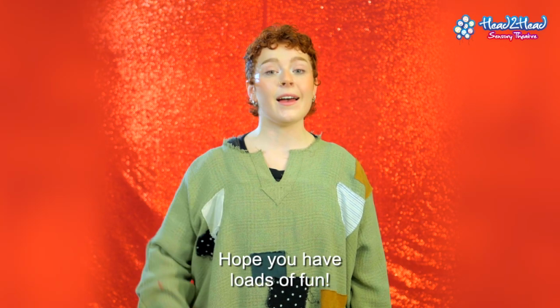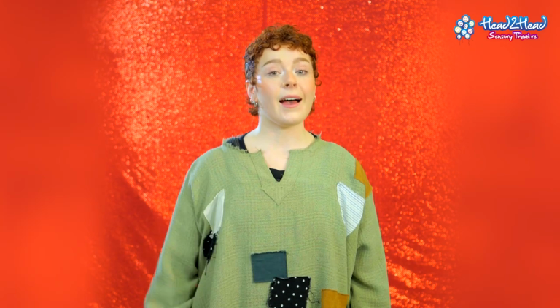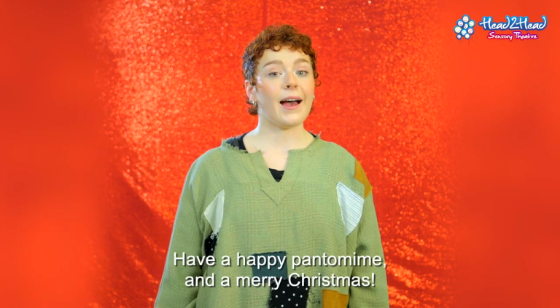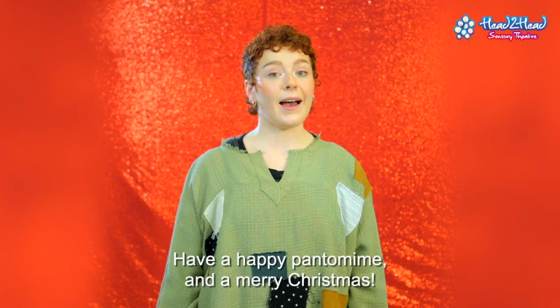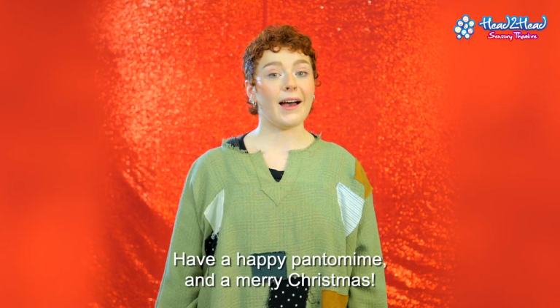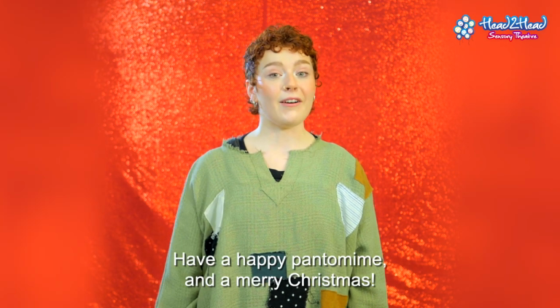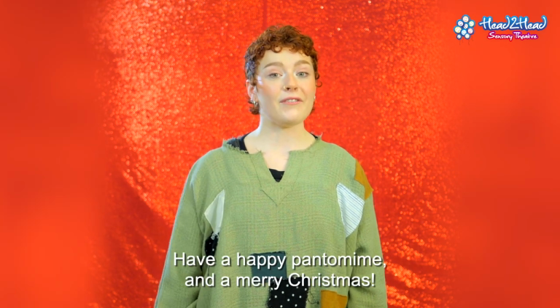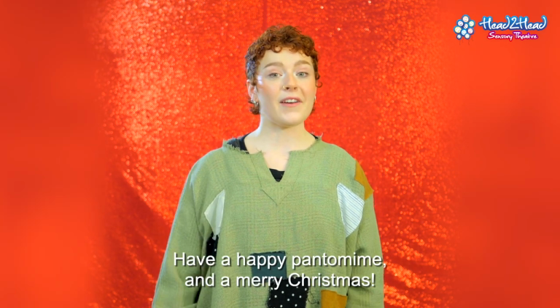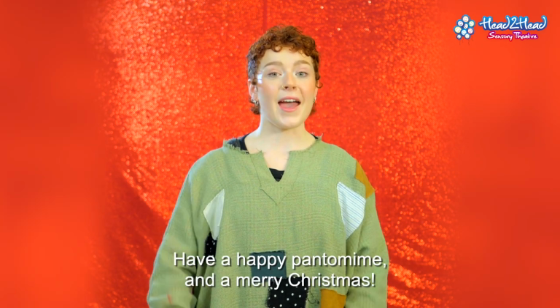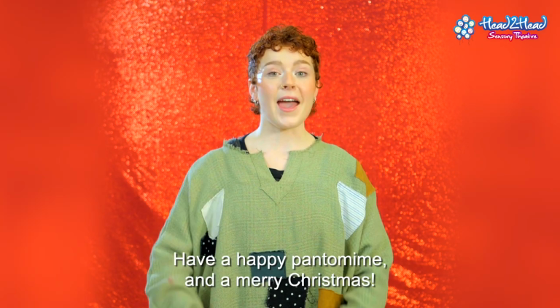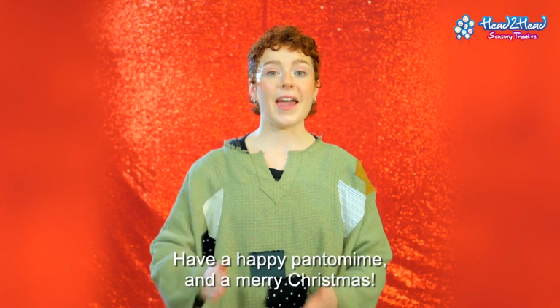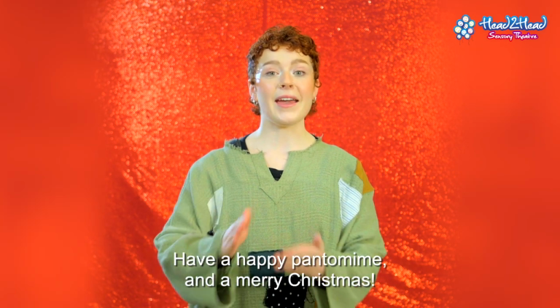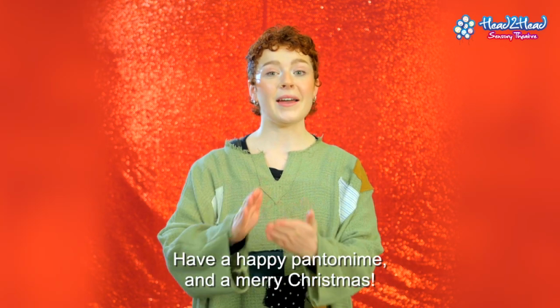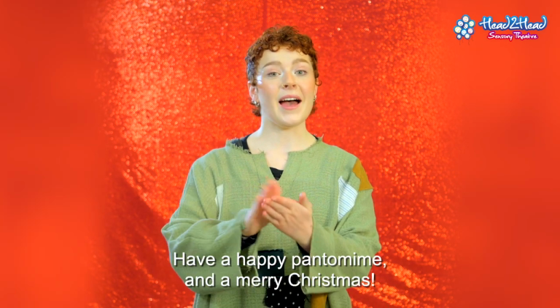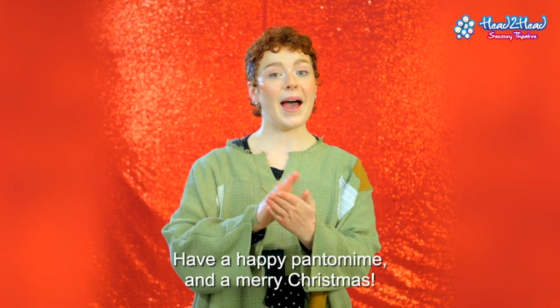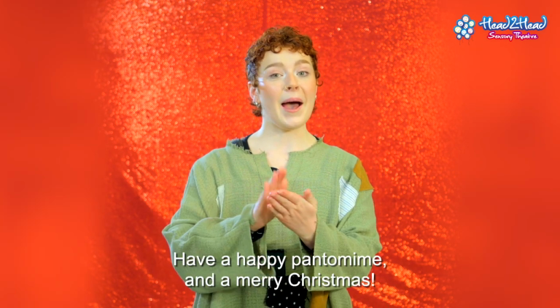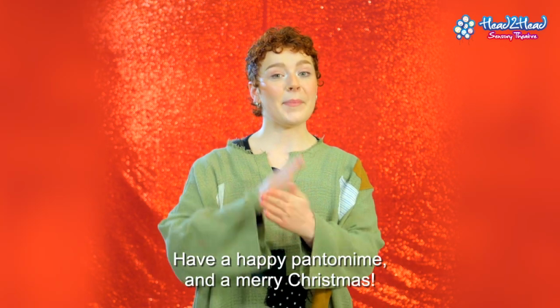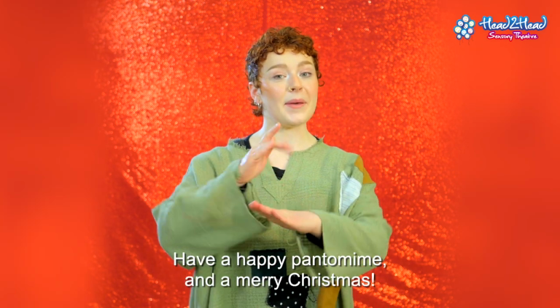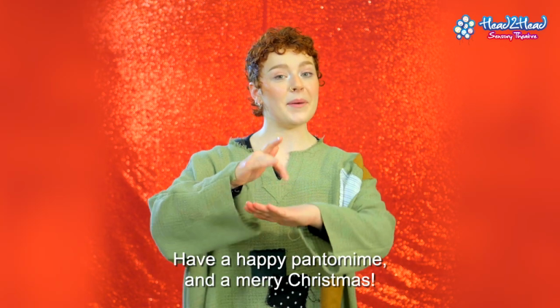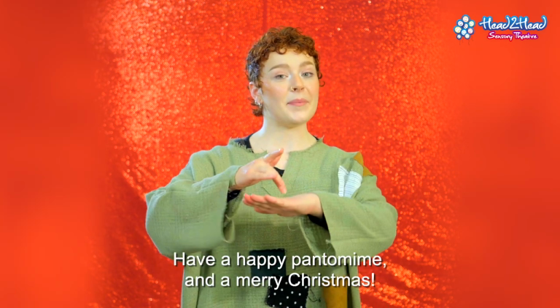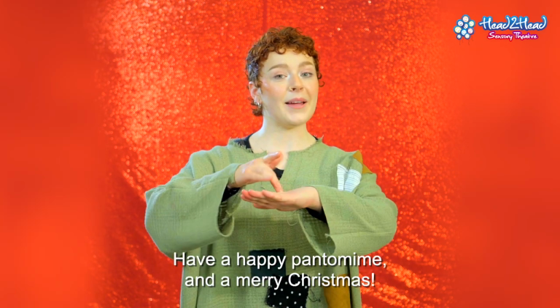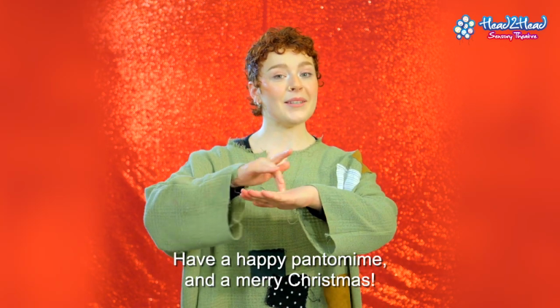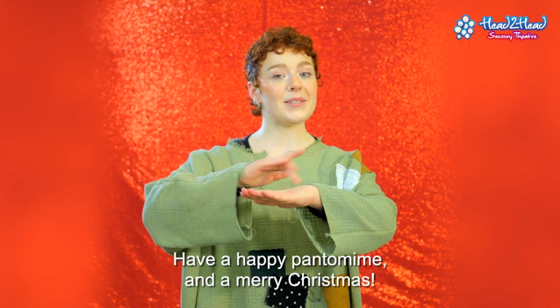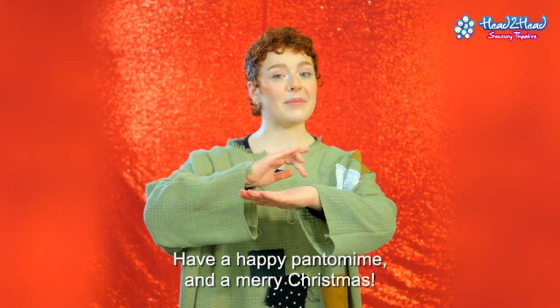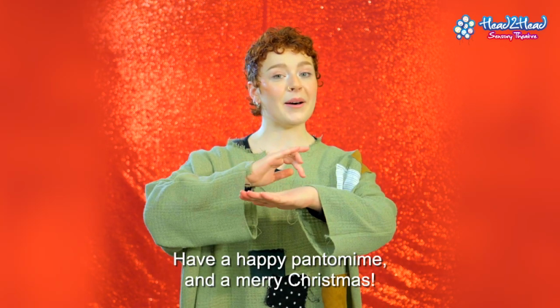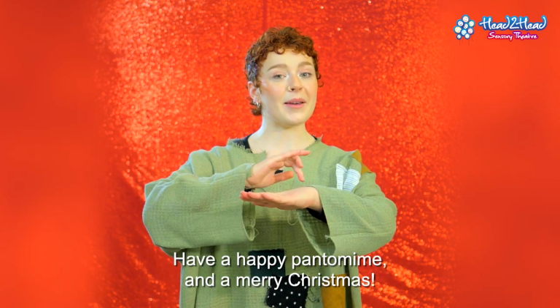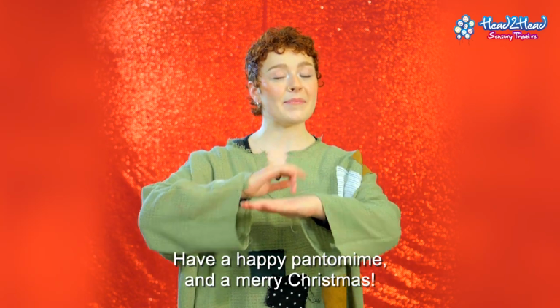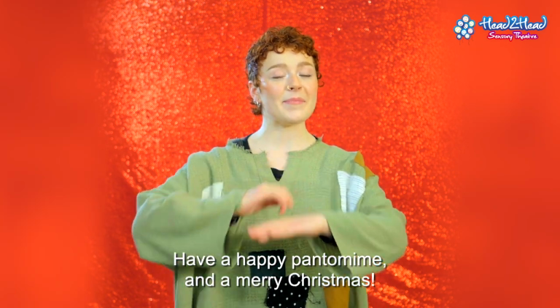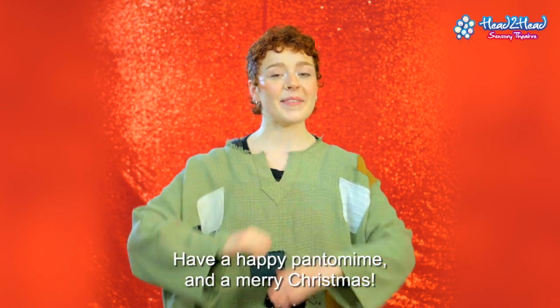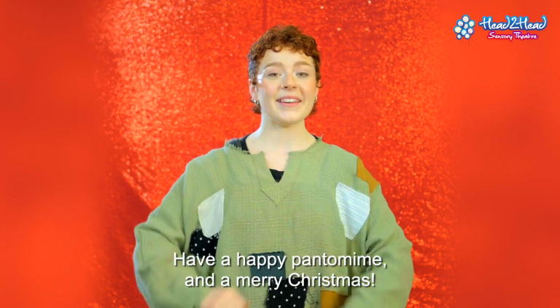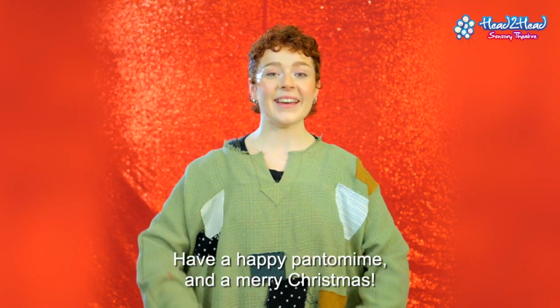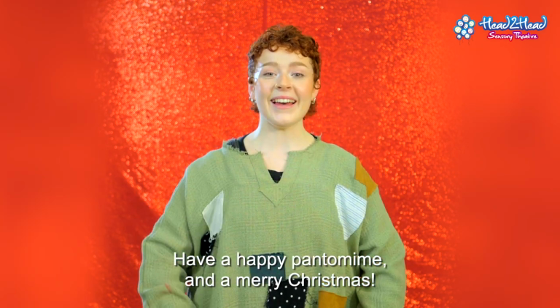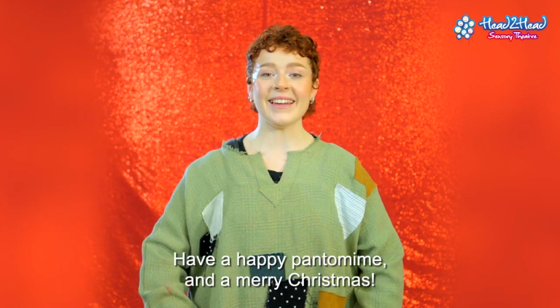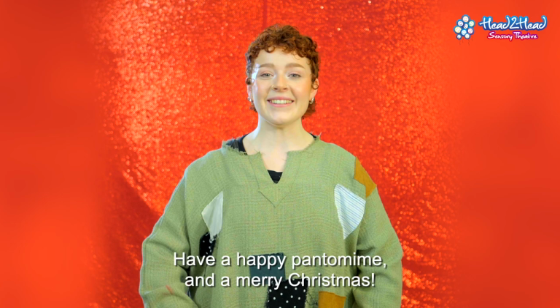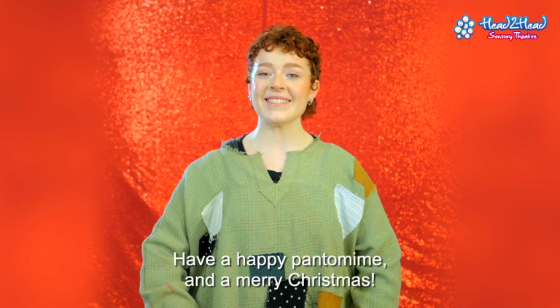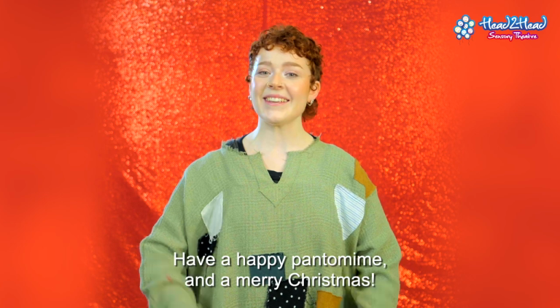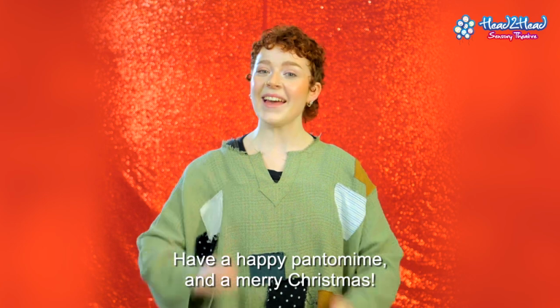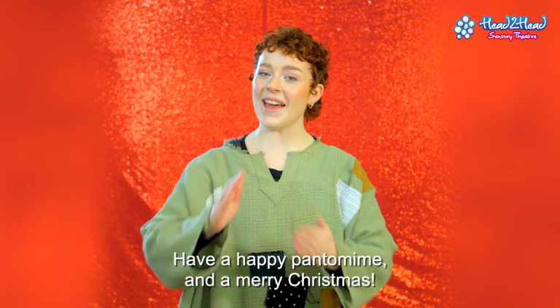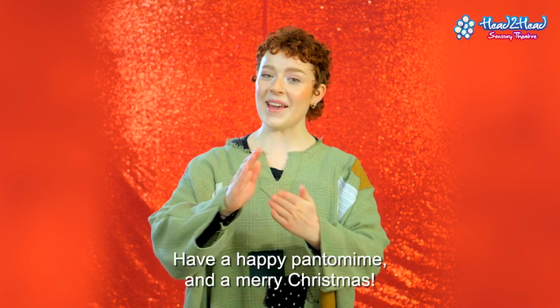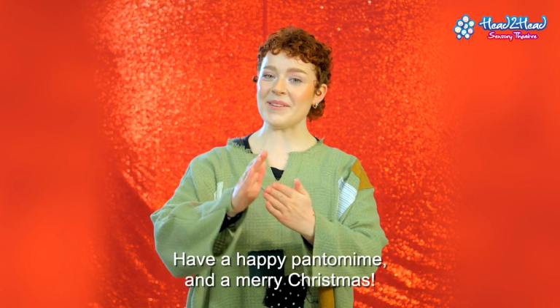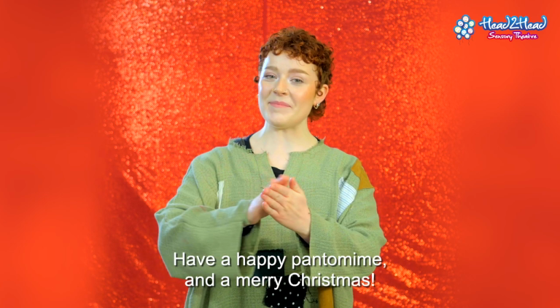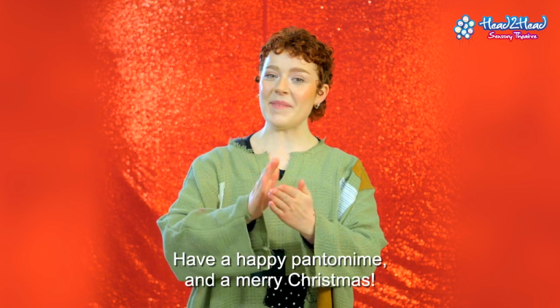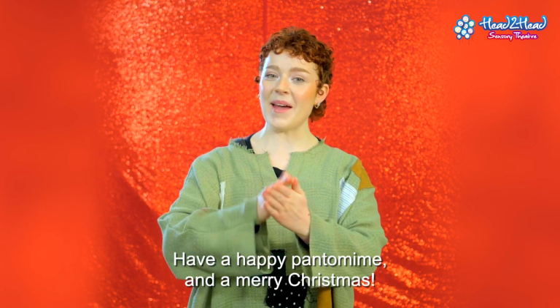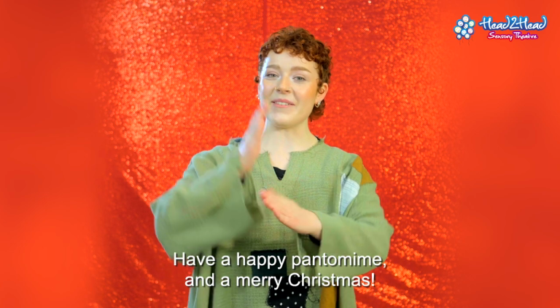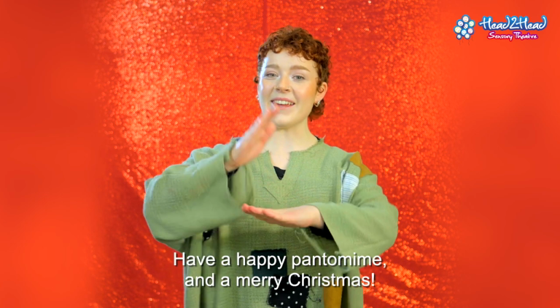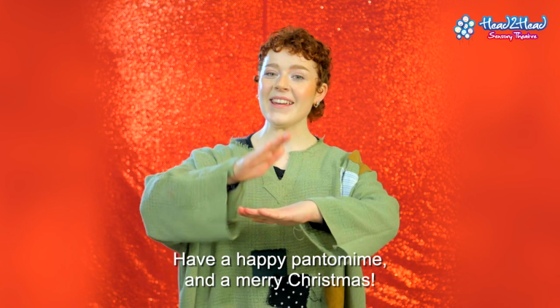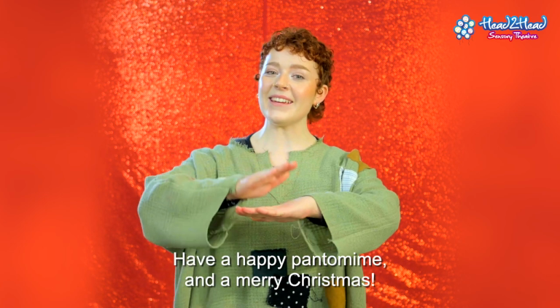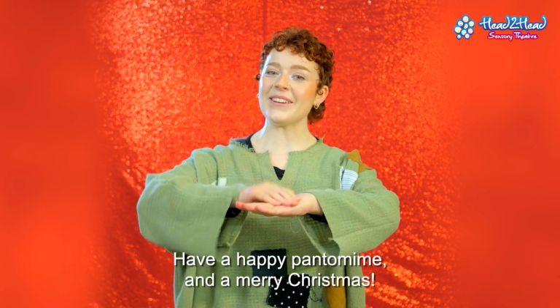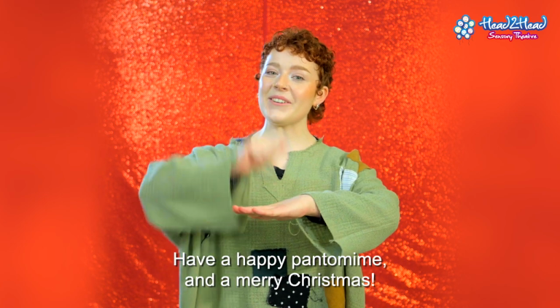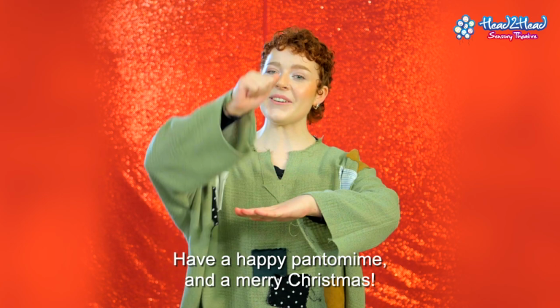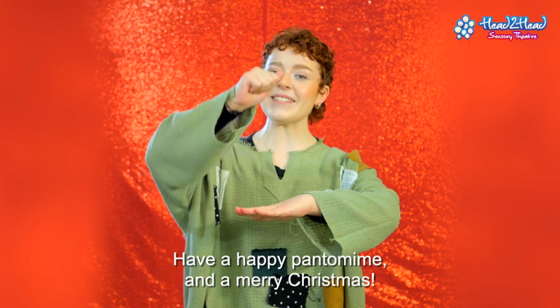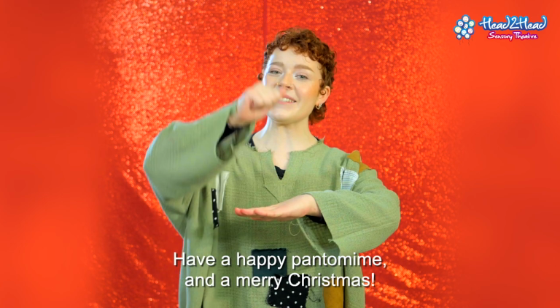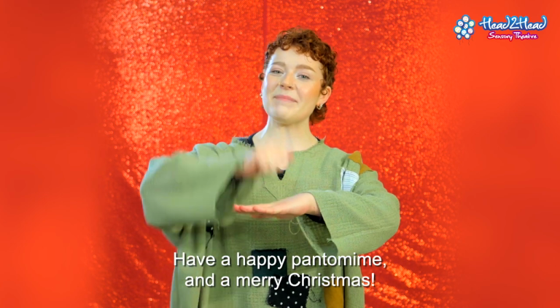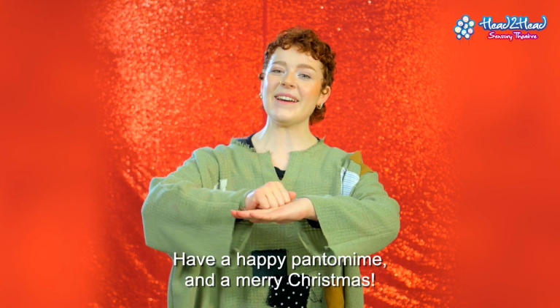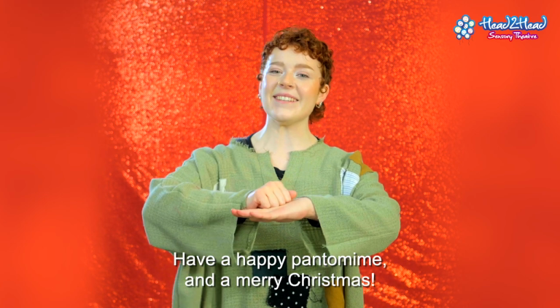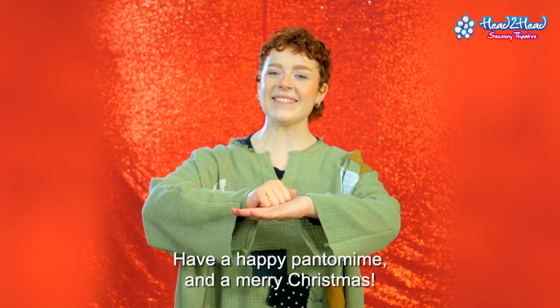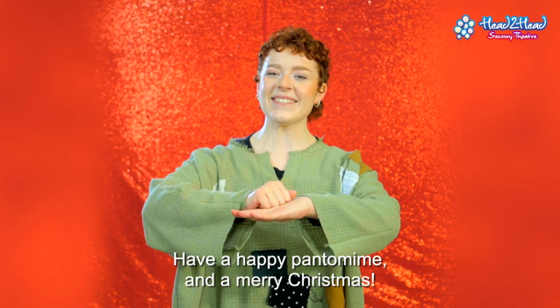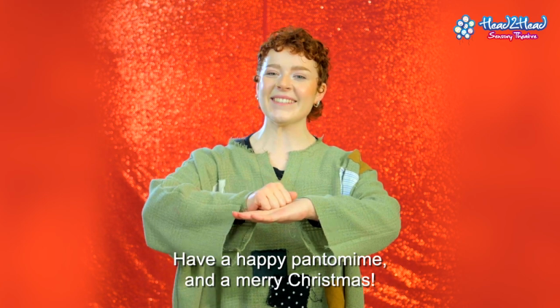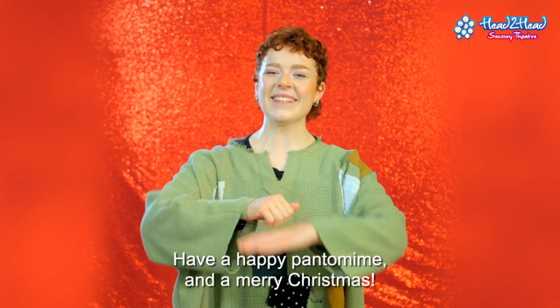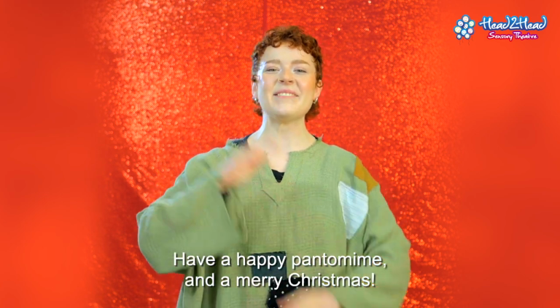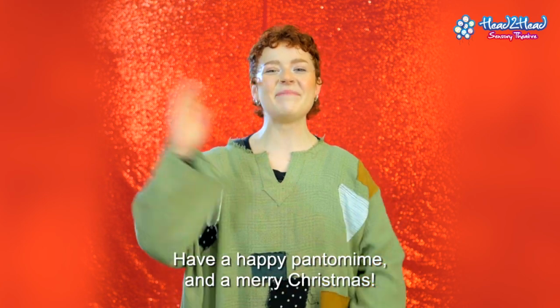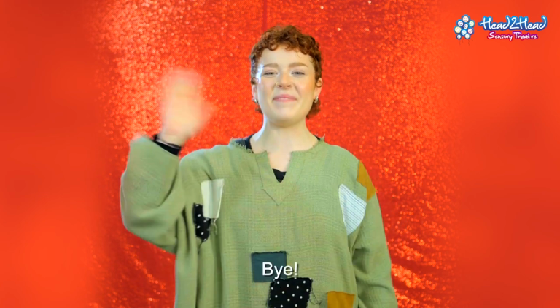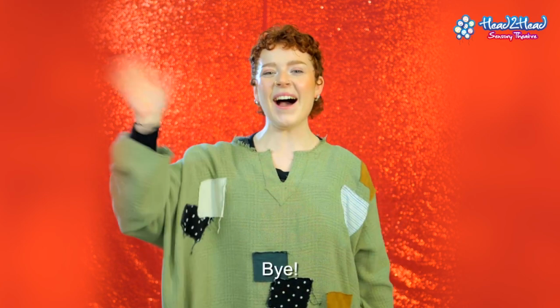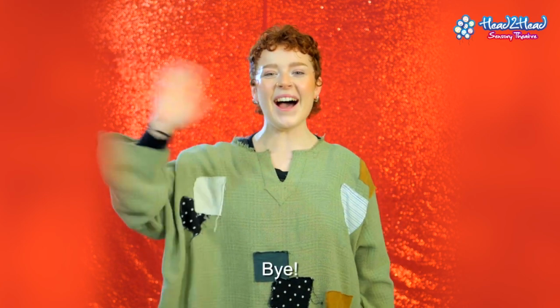Have a happy pantomime and a merry Christmas. Bye!